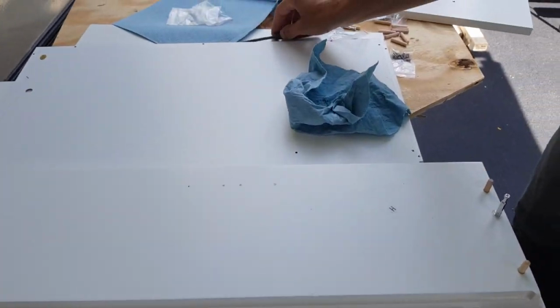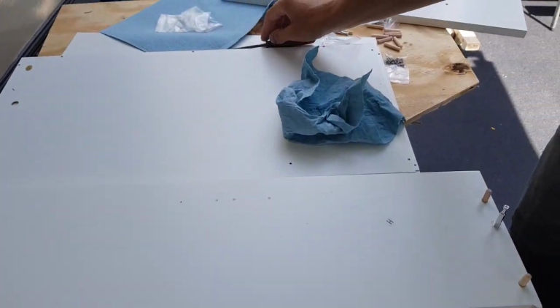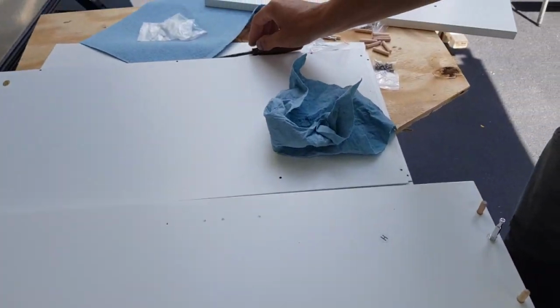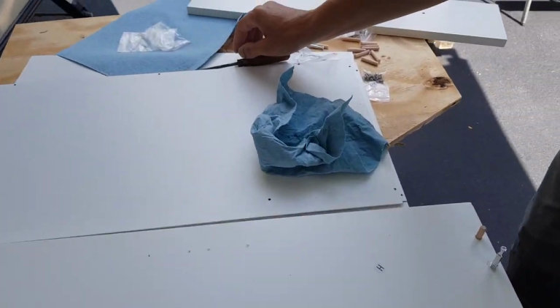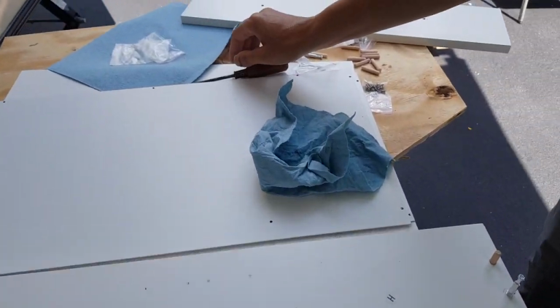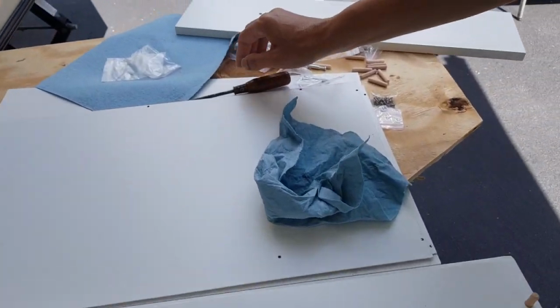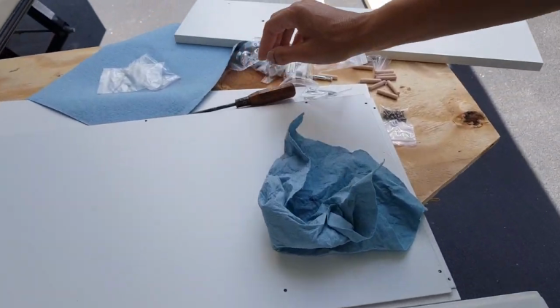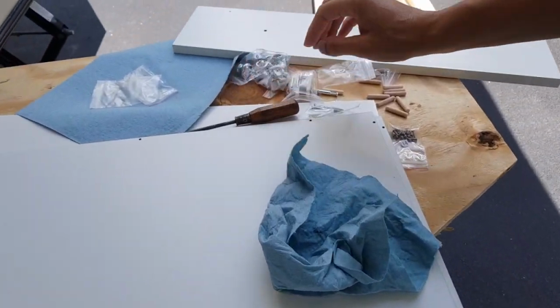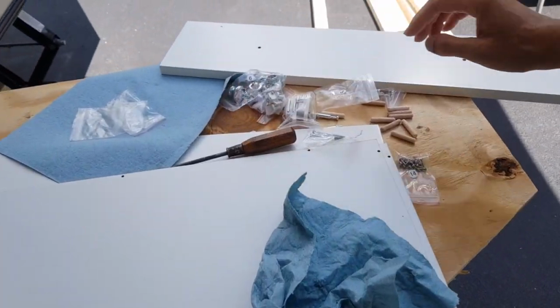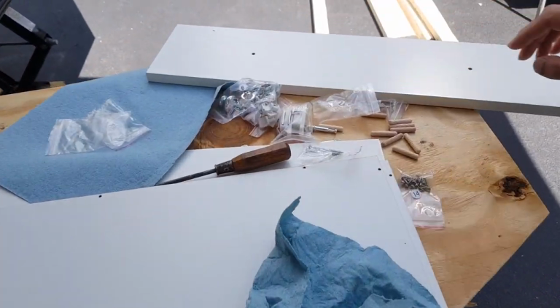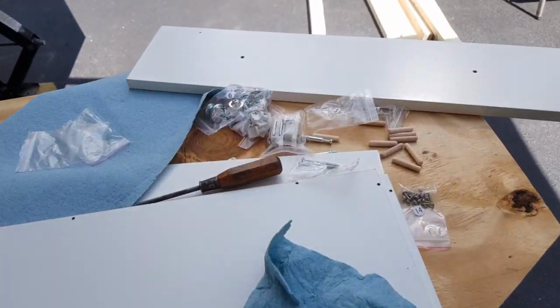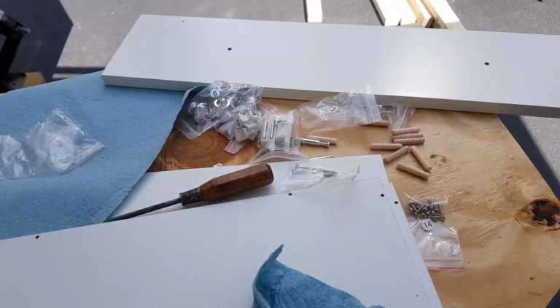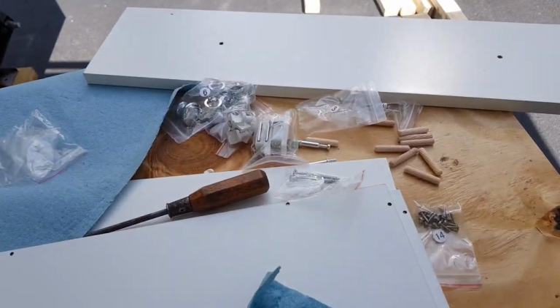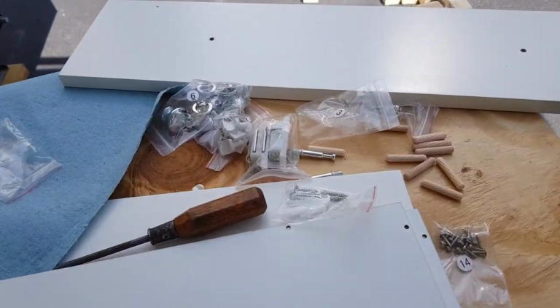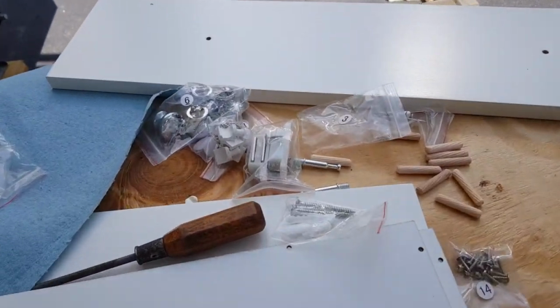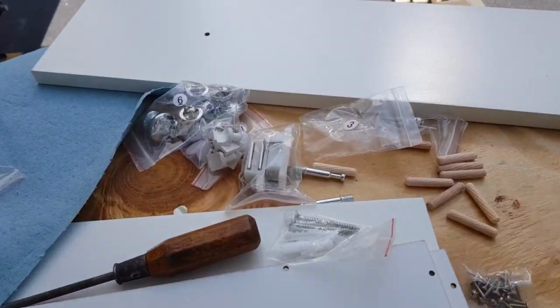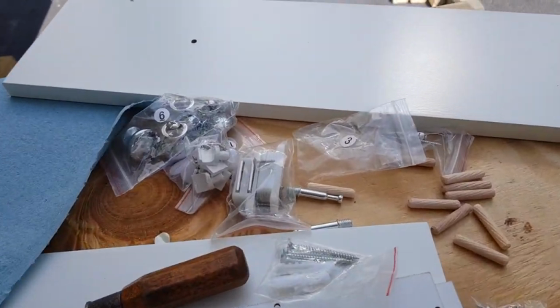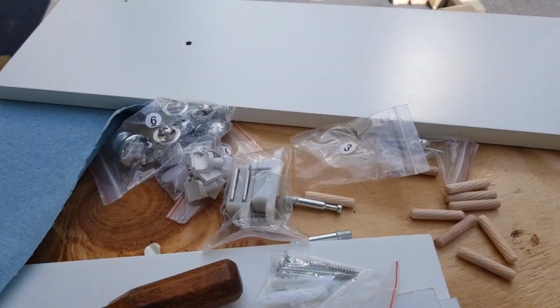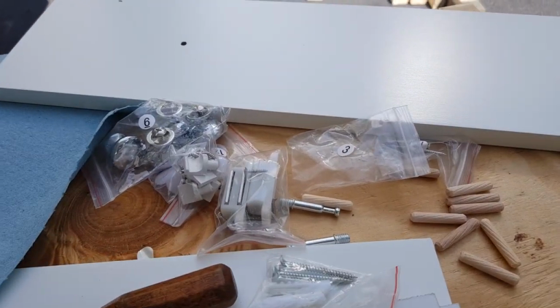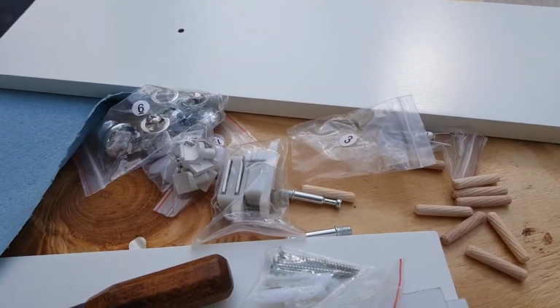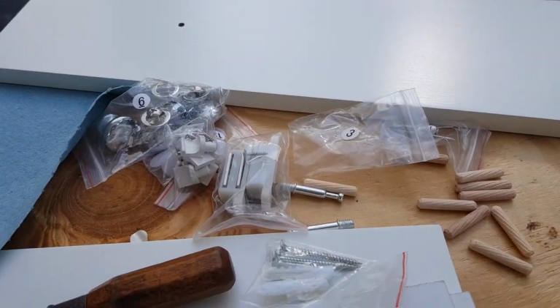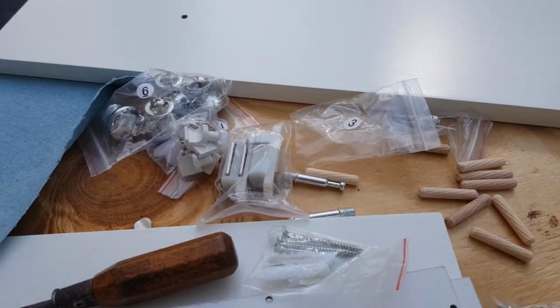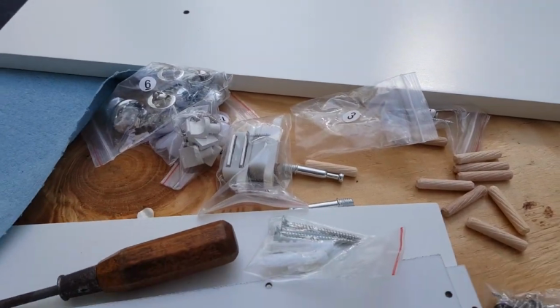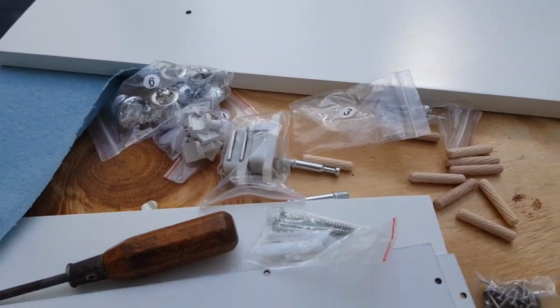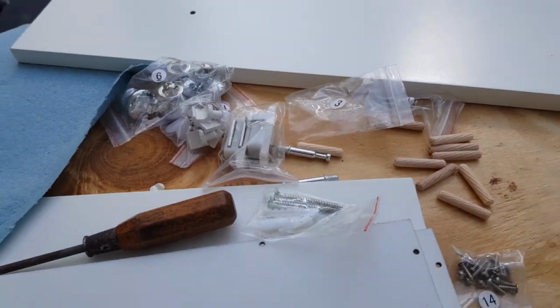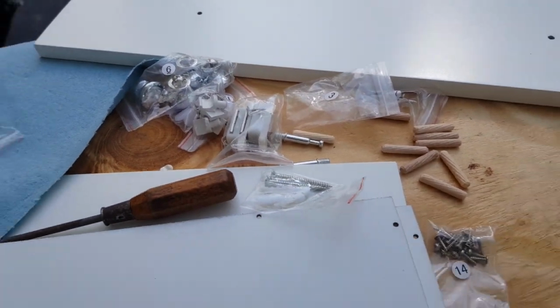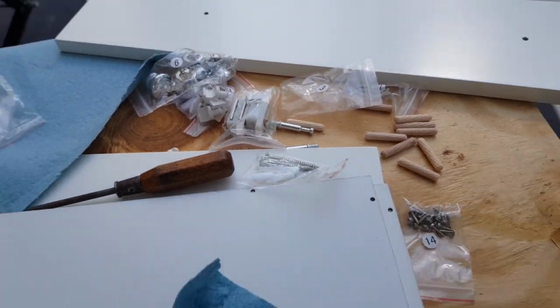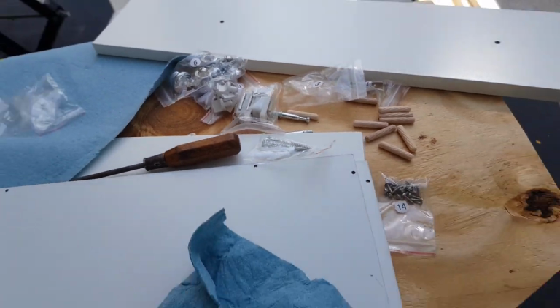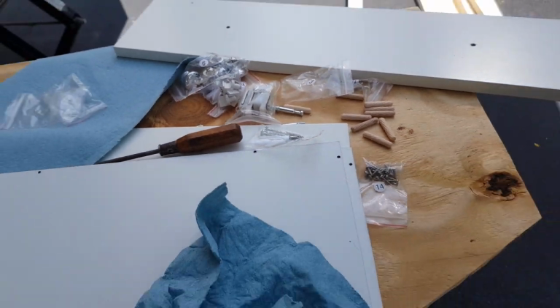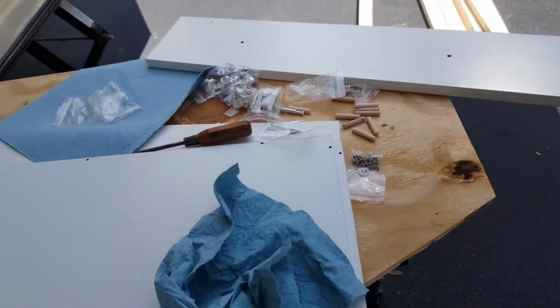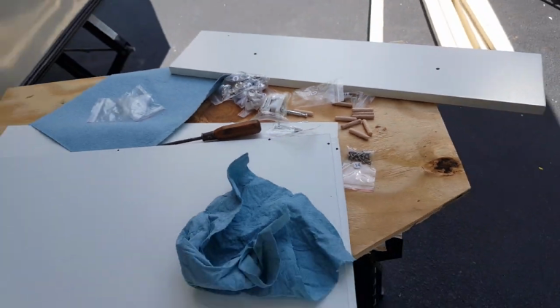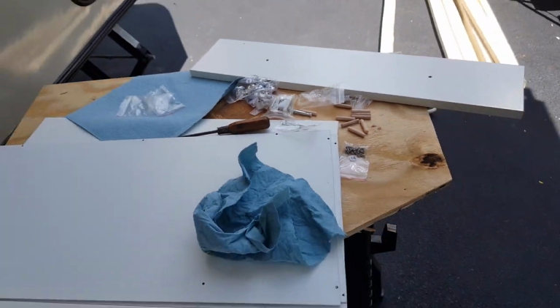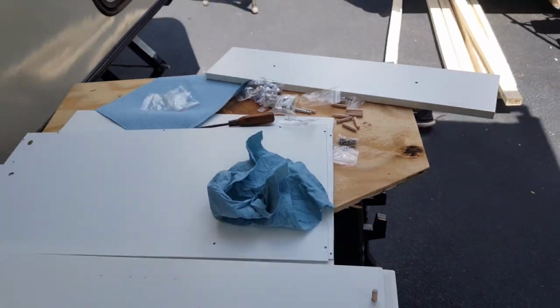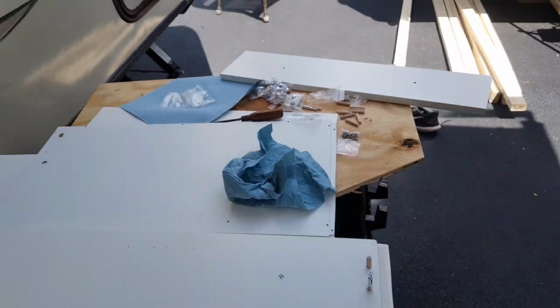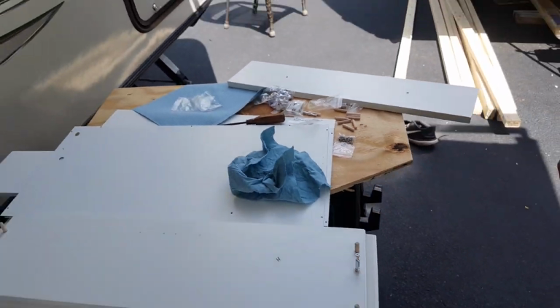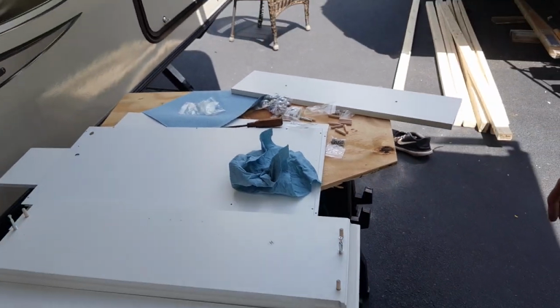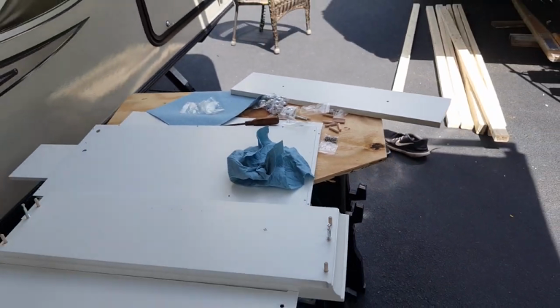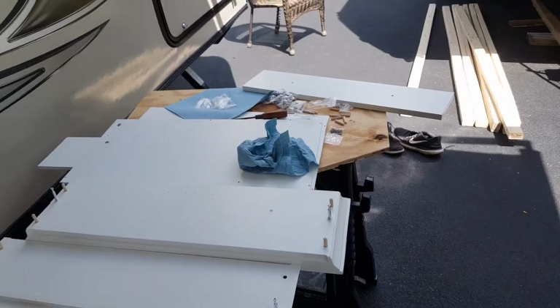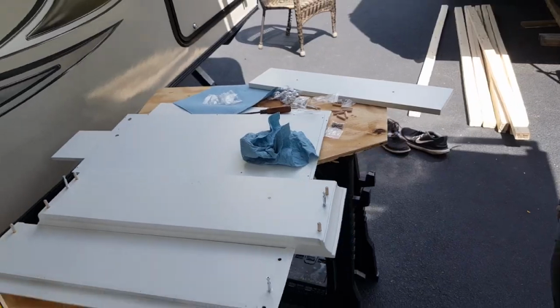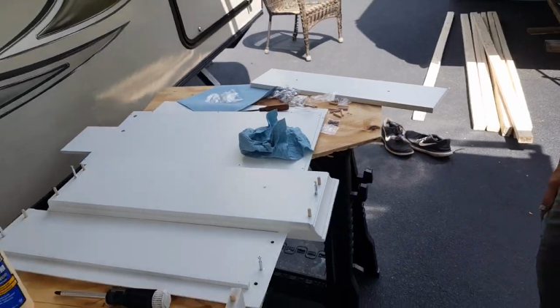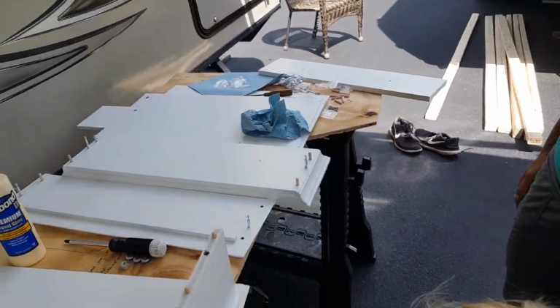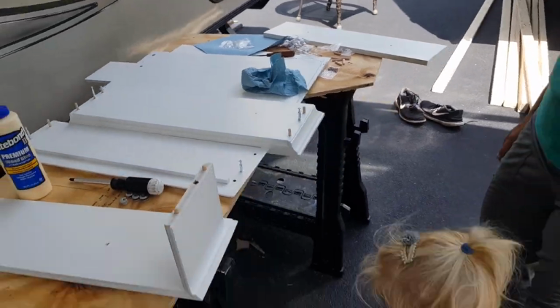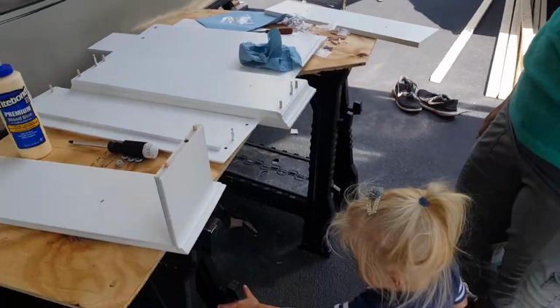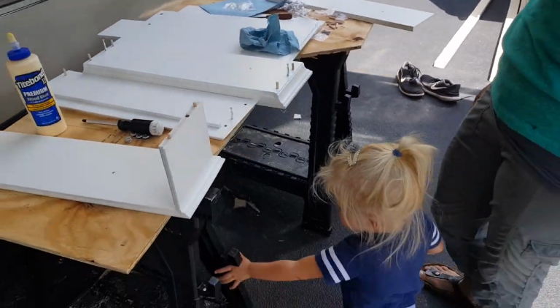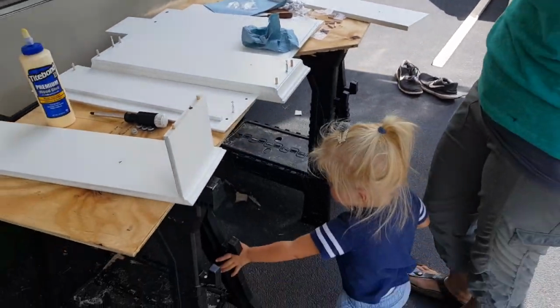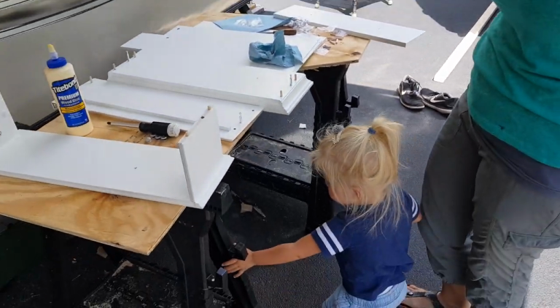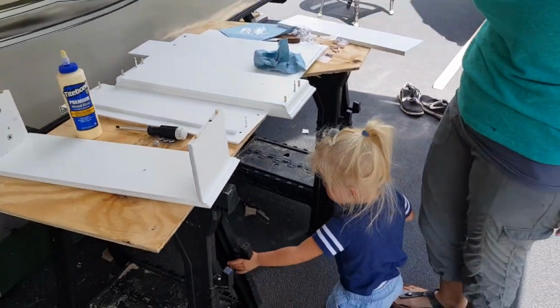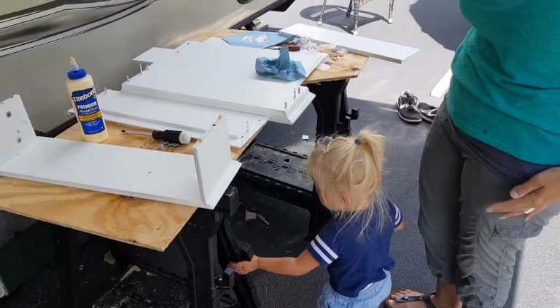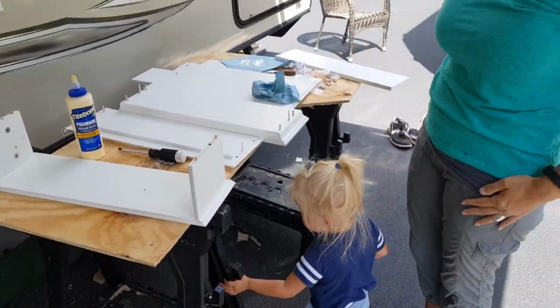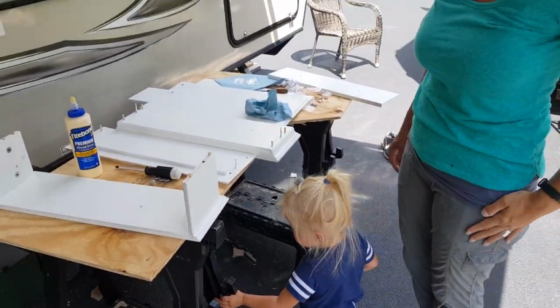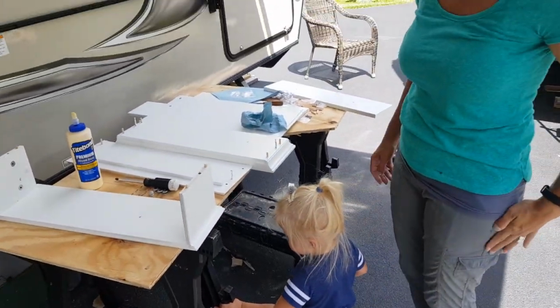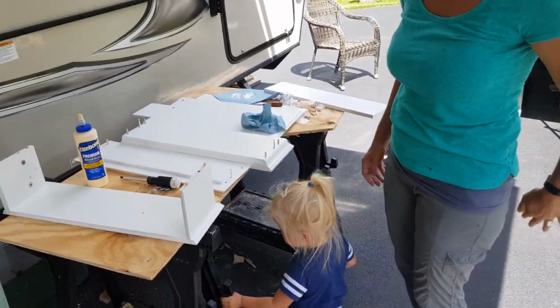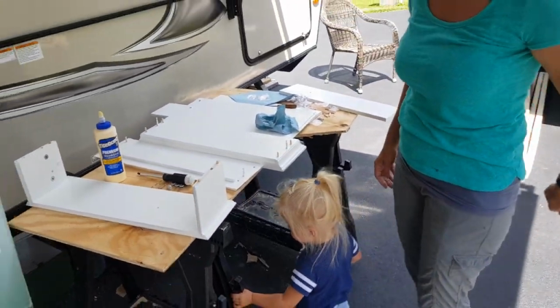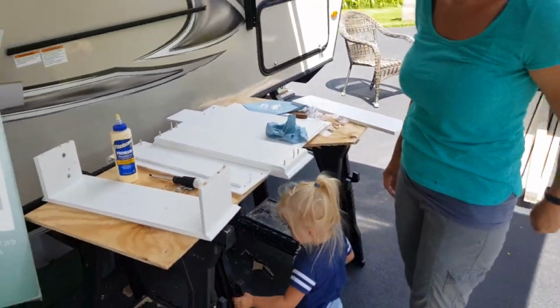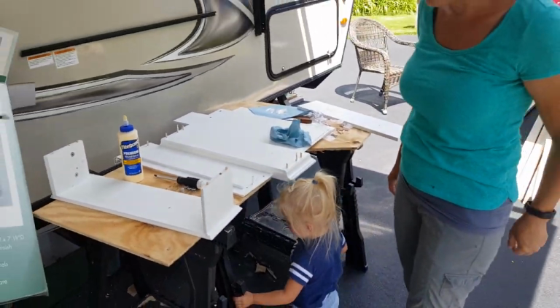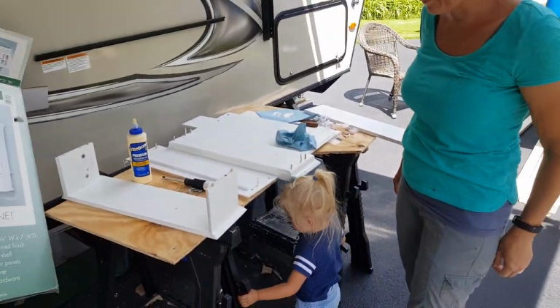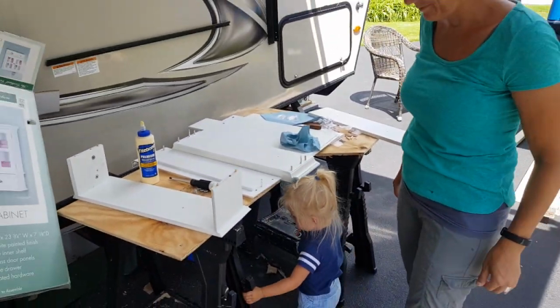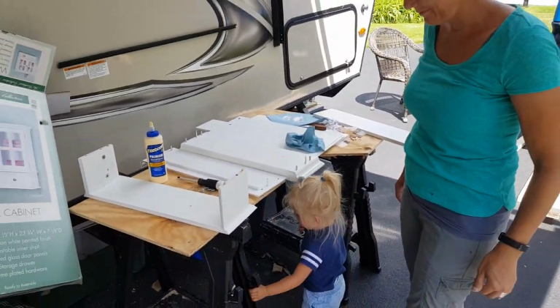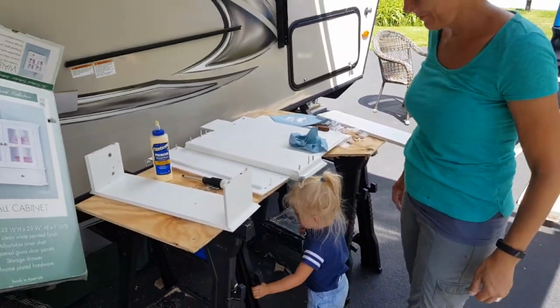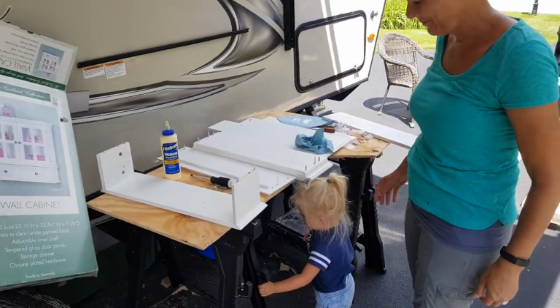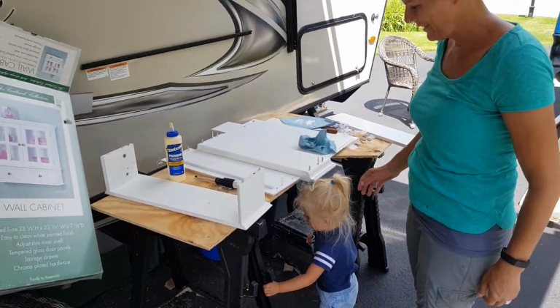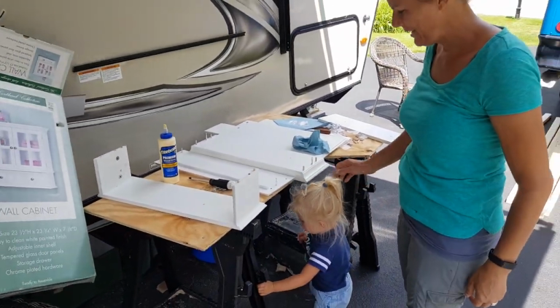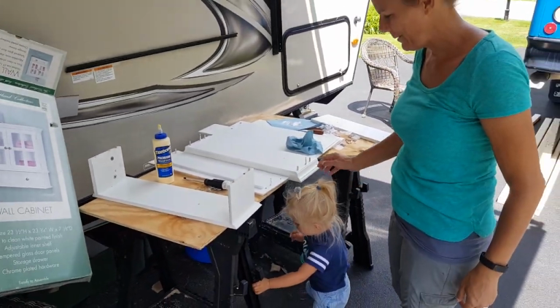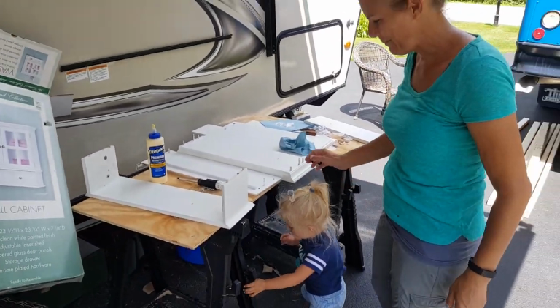Look at all these specialty bits. Raven's totally helping. Yep.